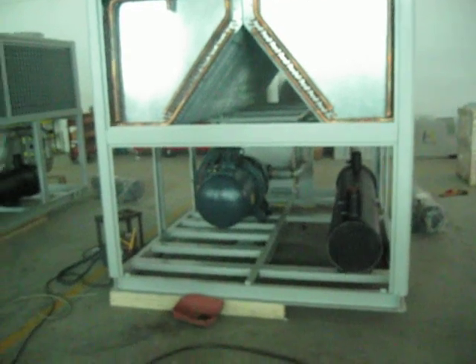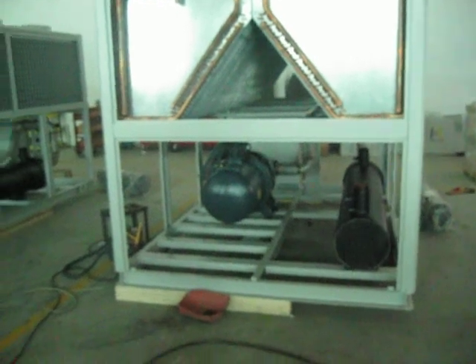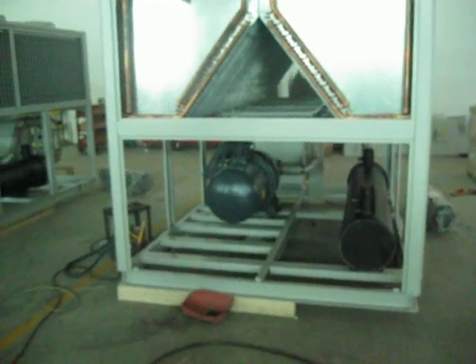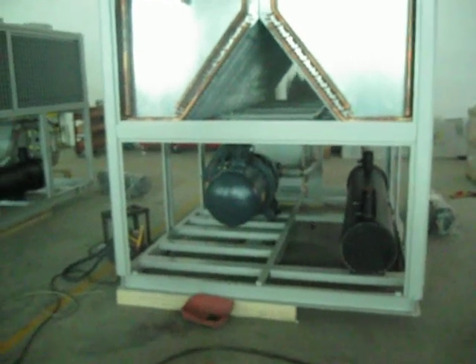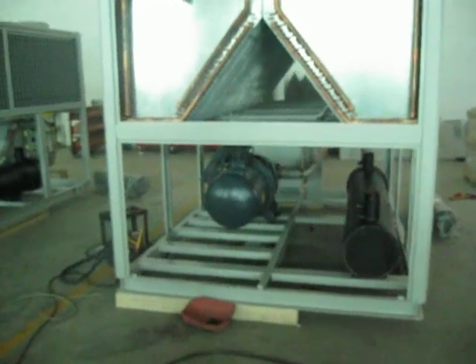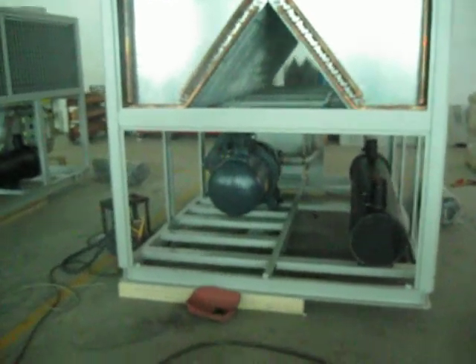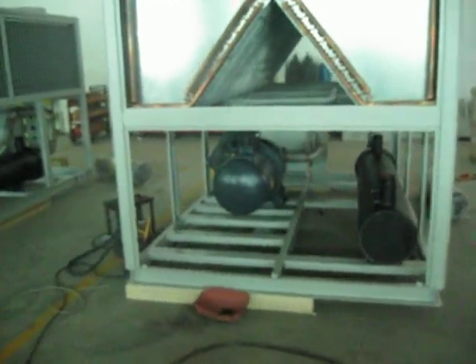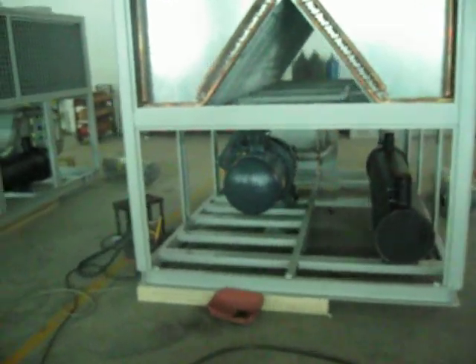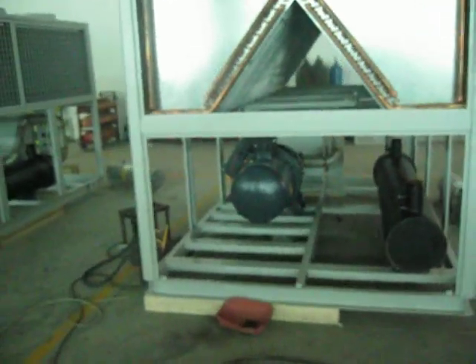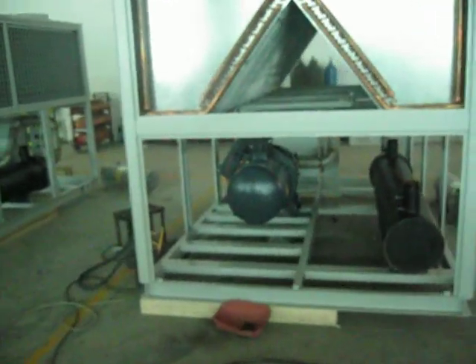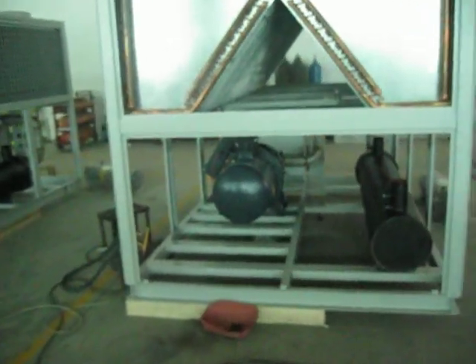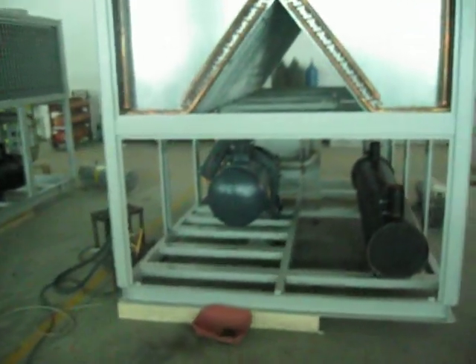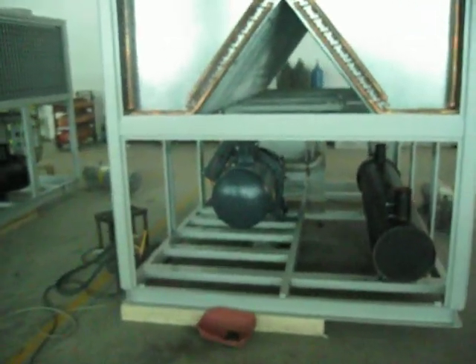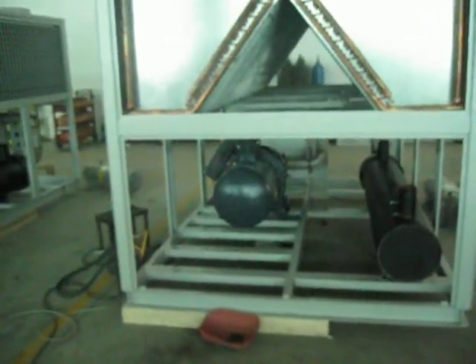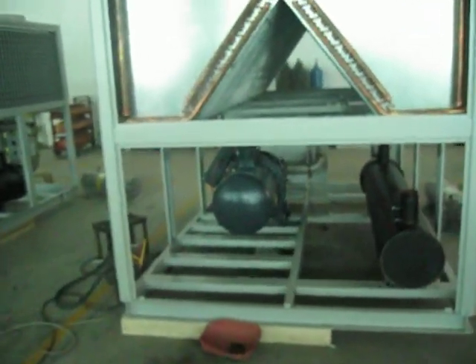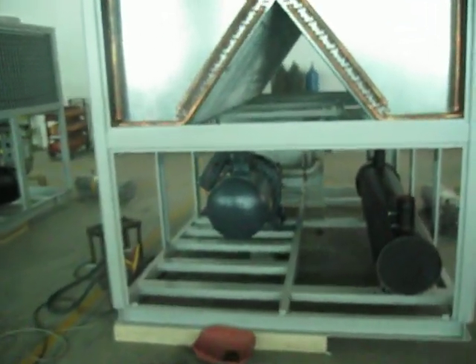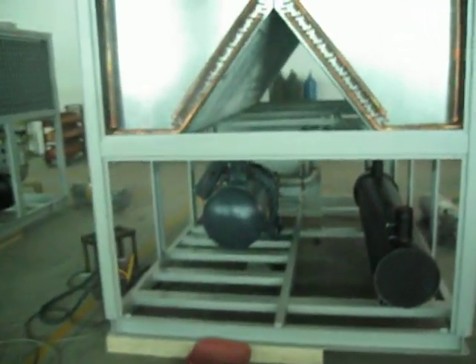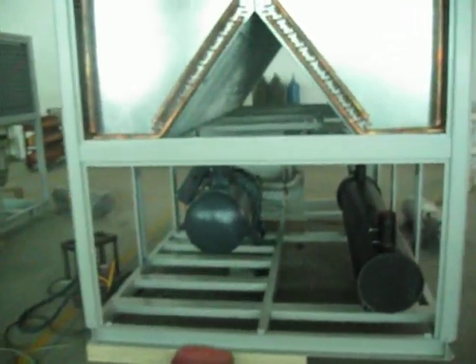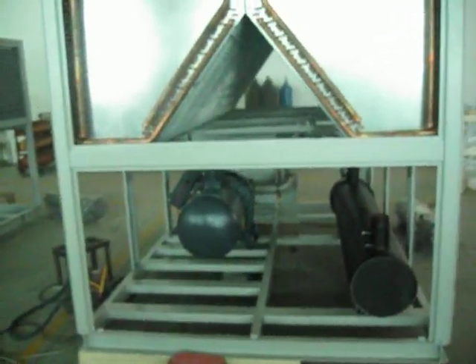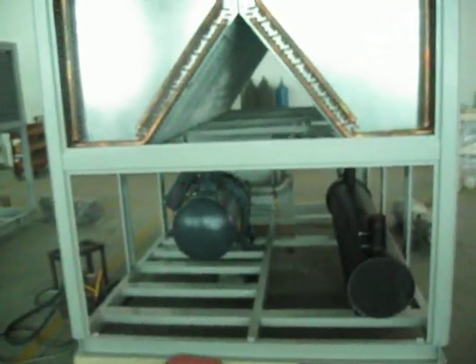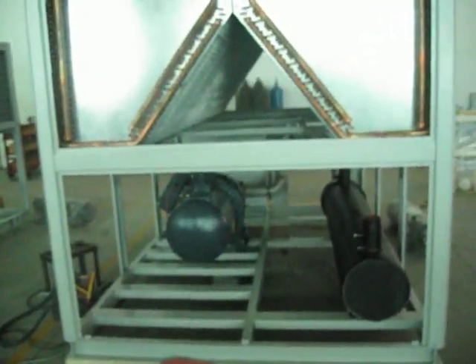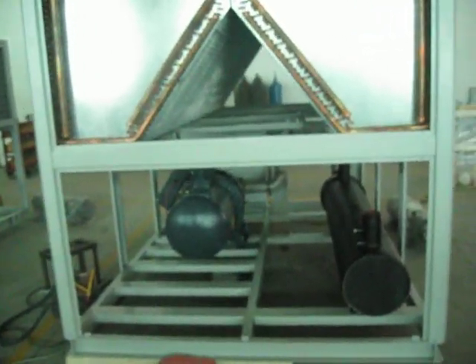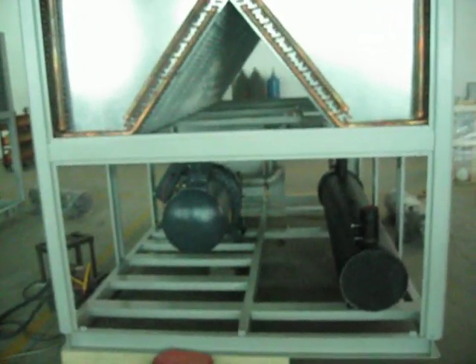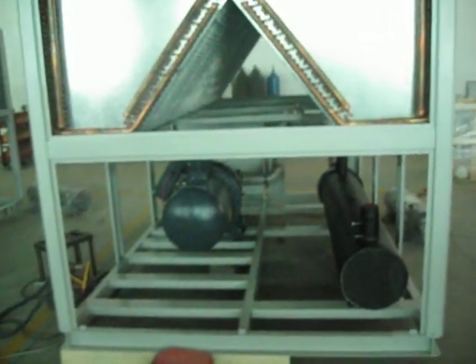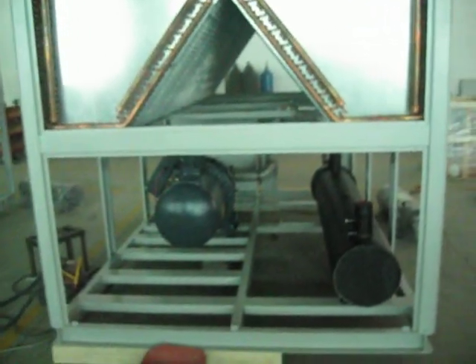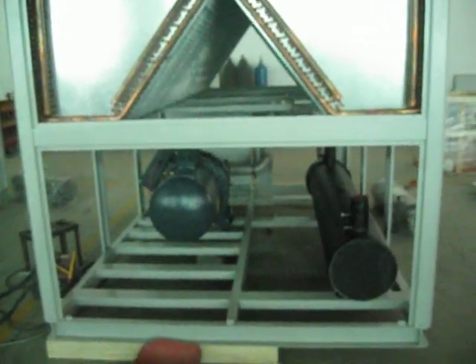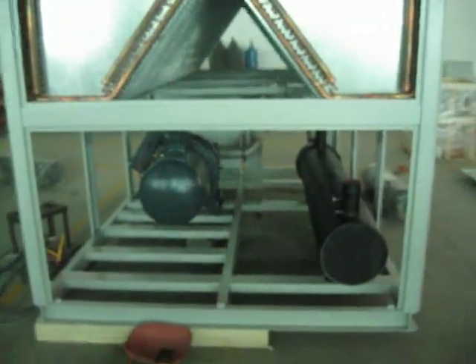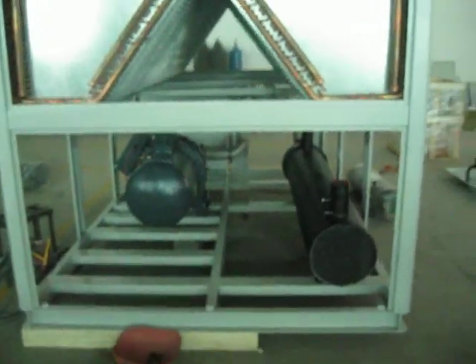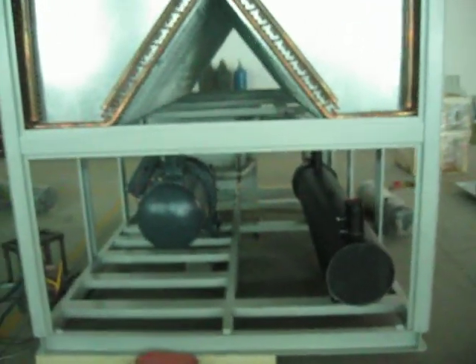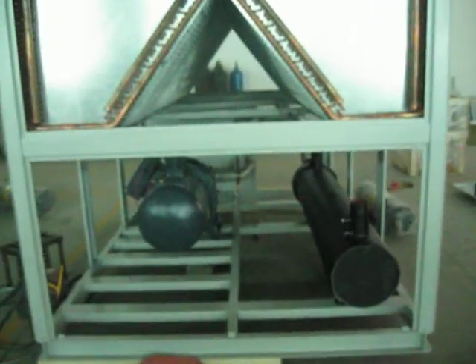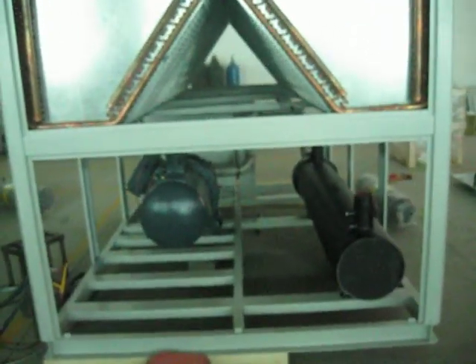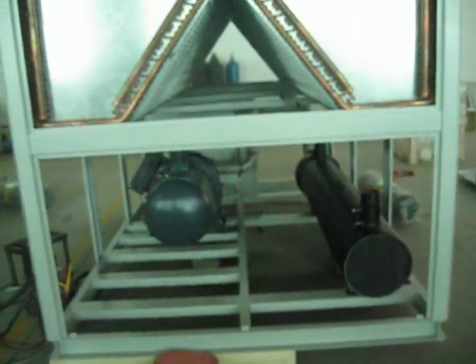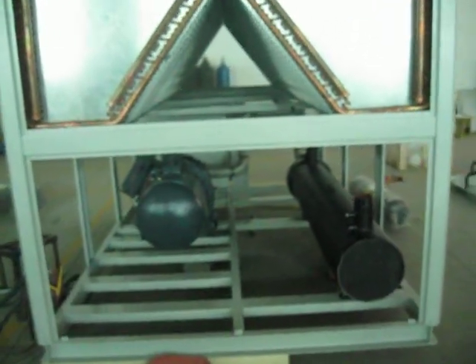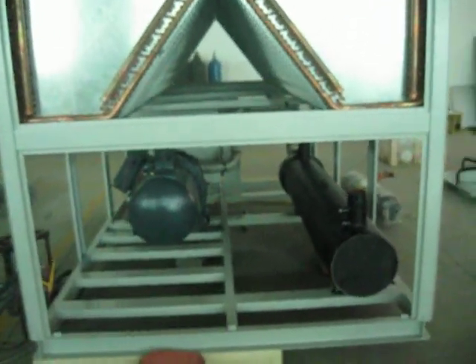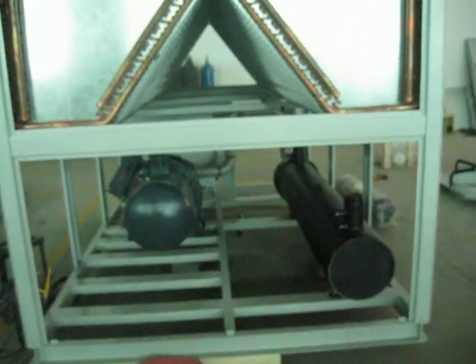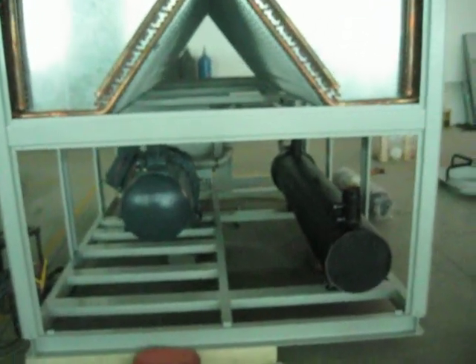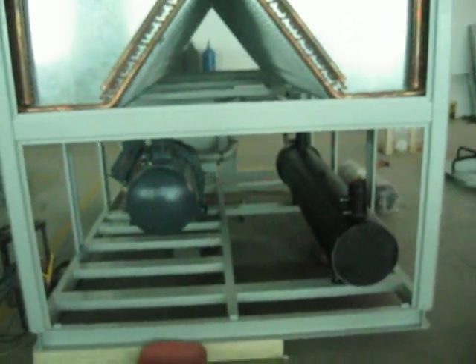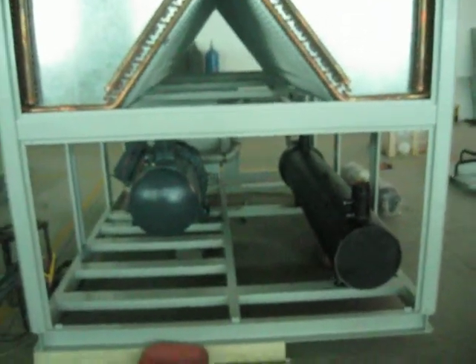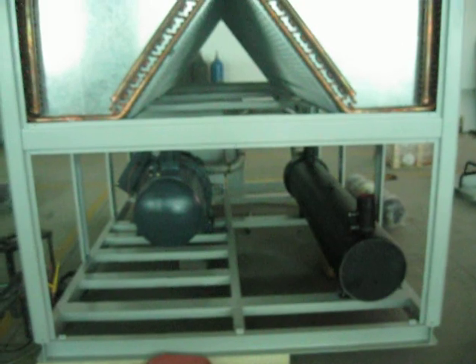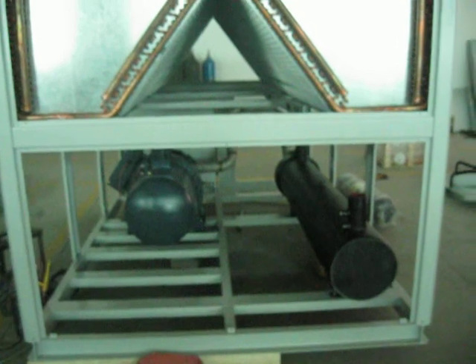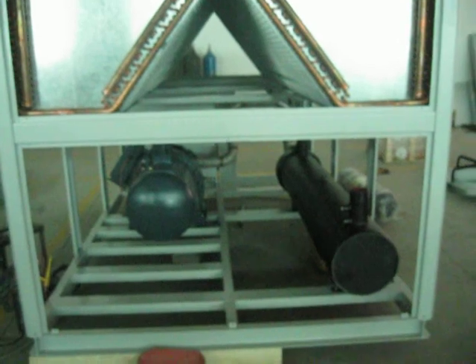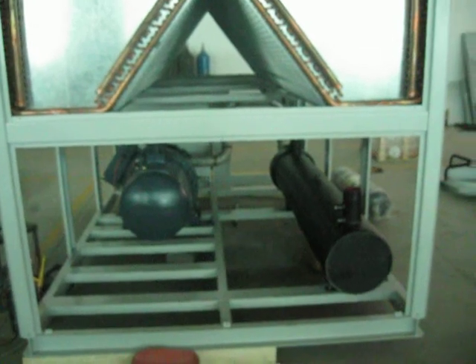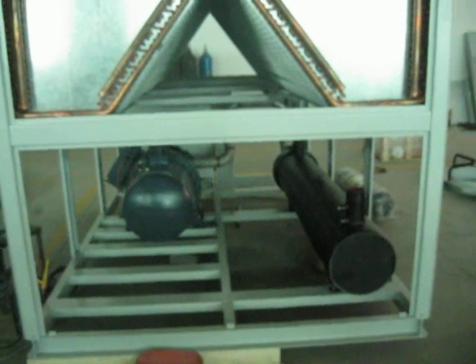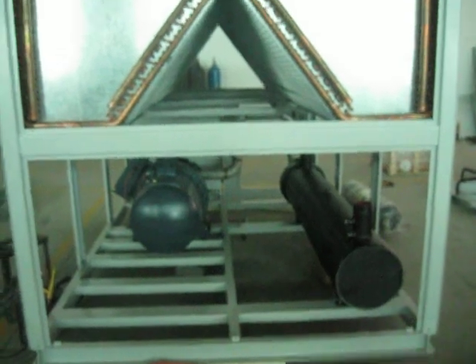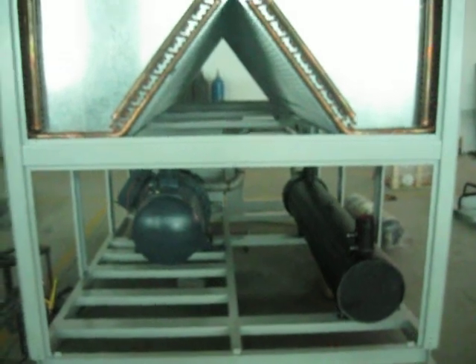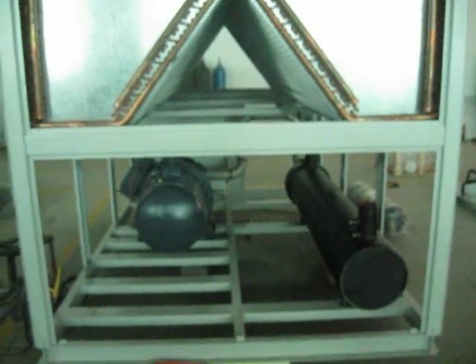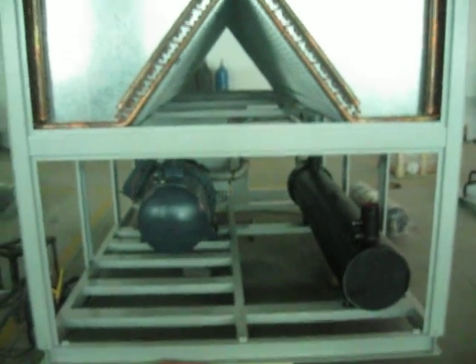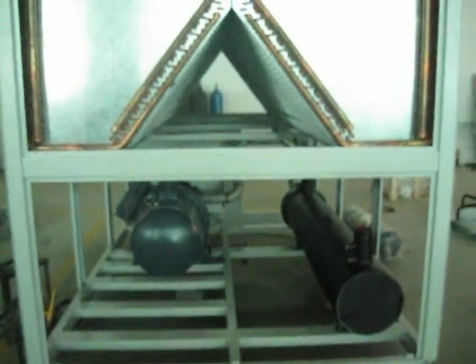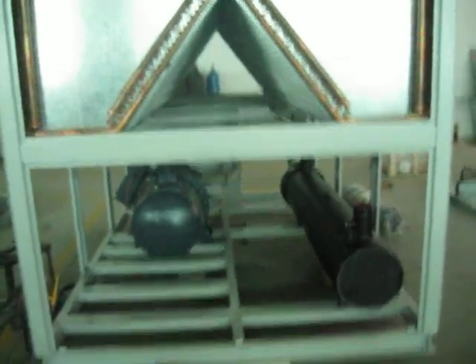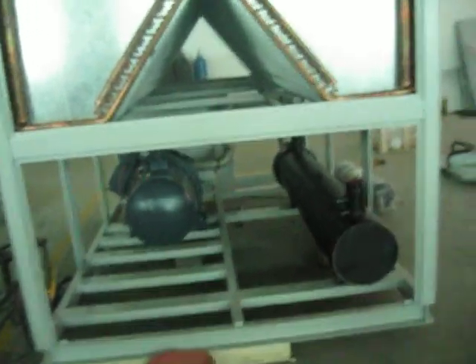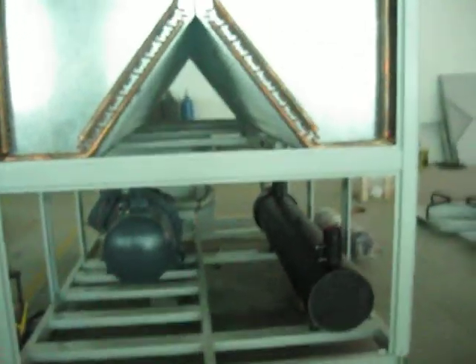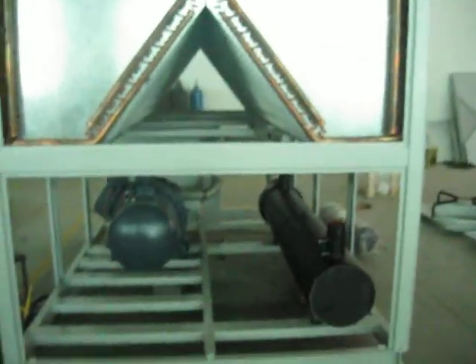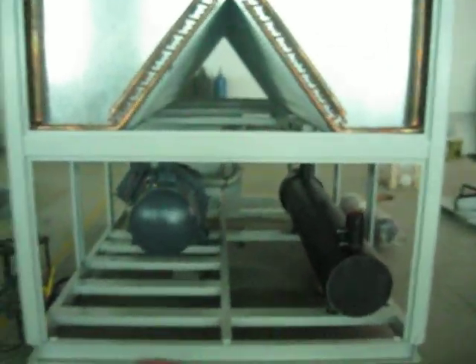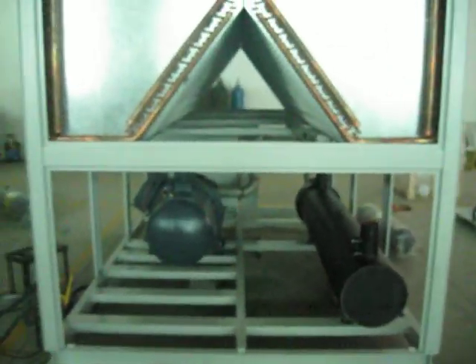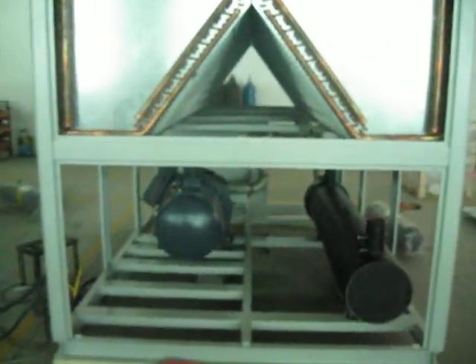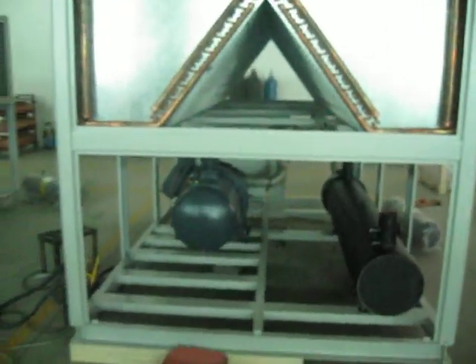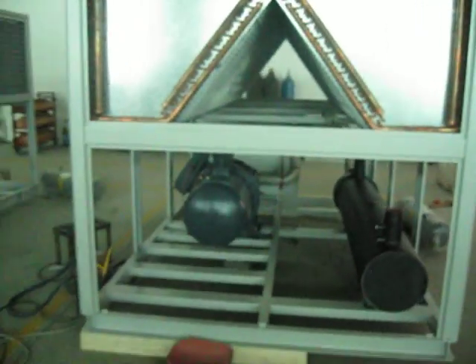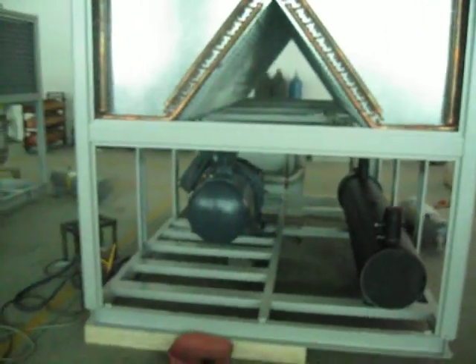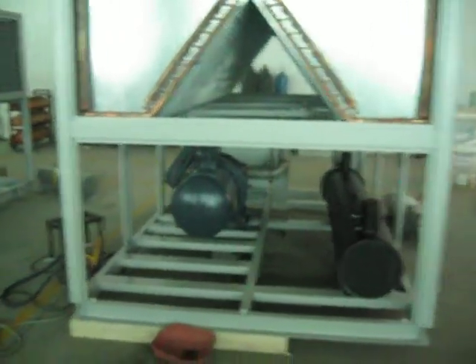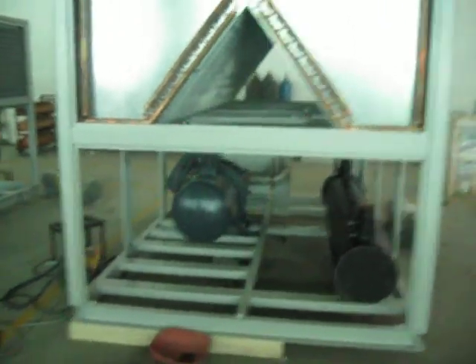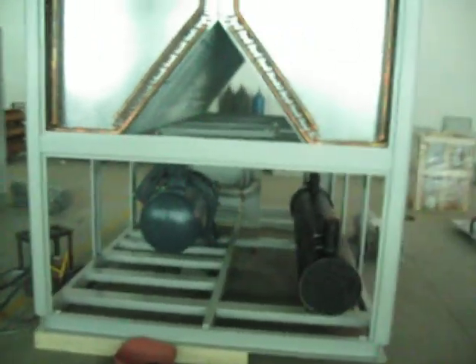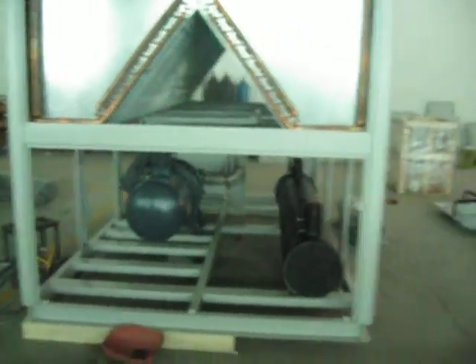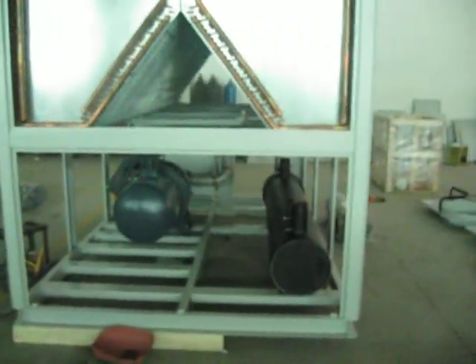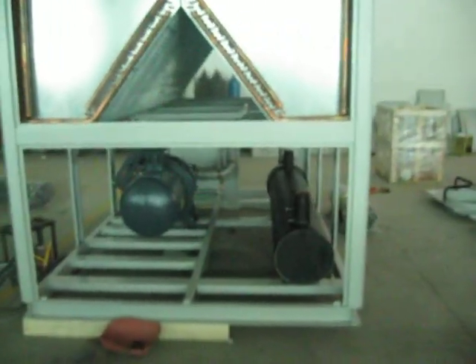For the screw type chiller, IAC type, there is no storage tank and no pump built in.